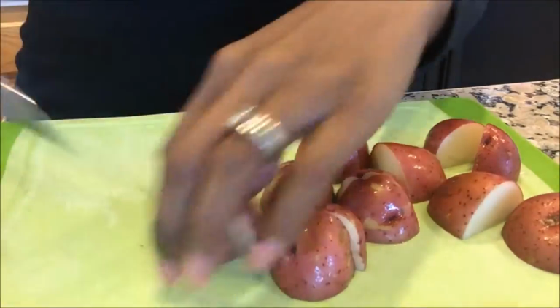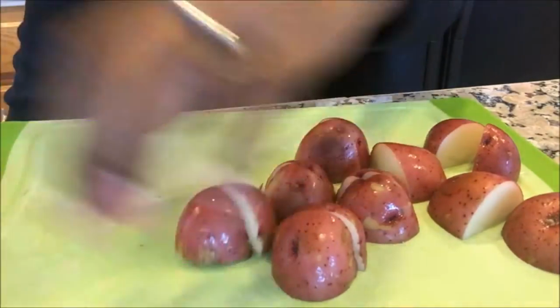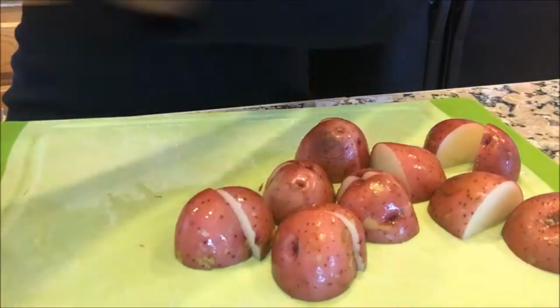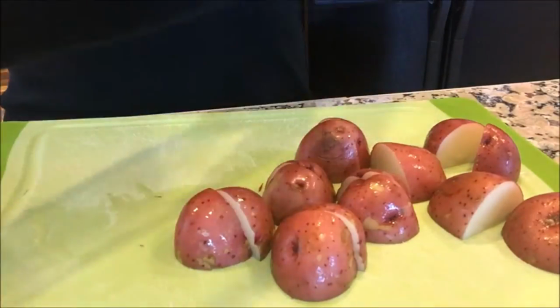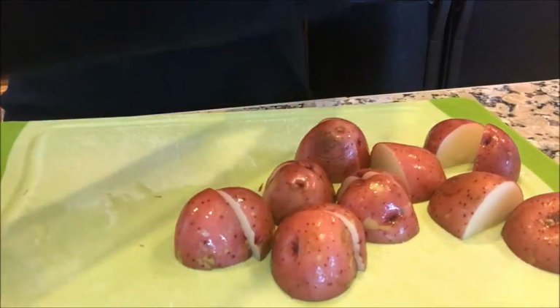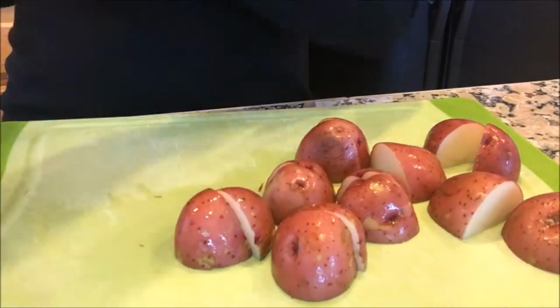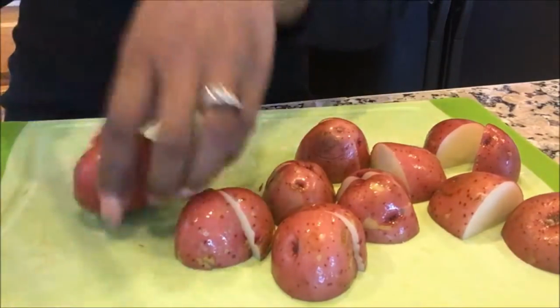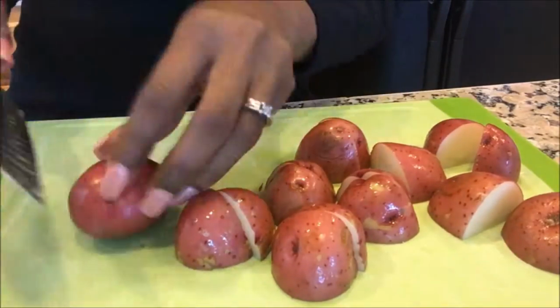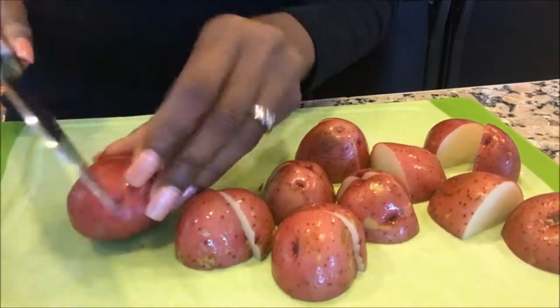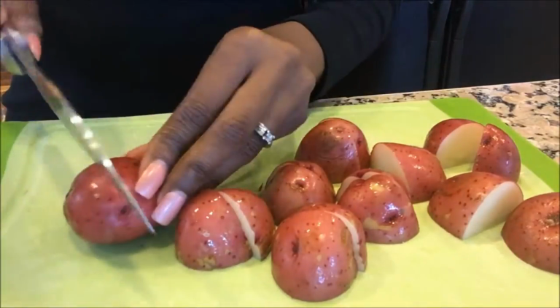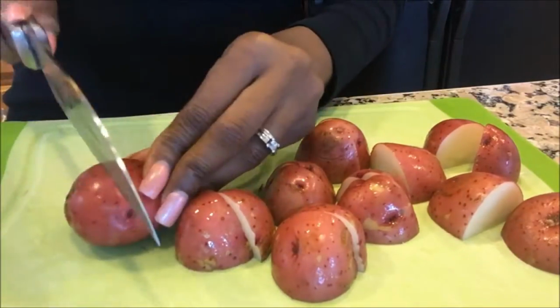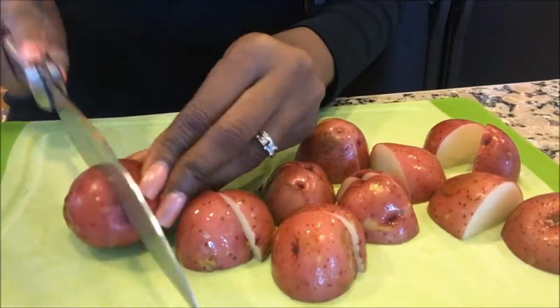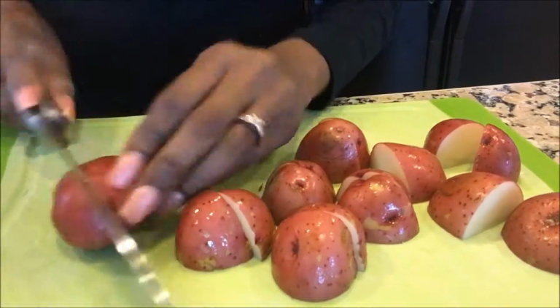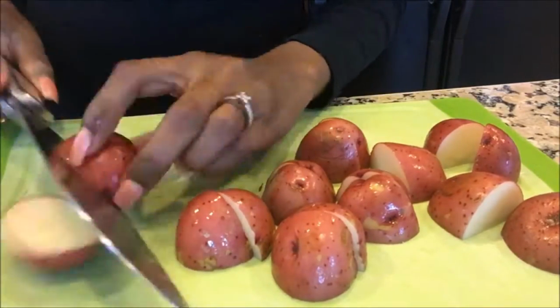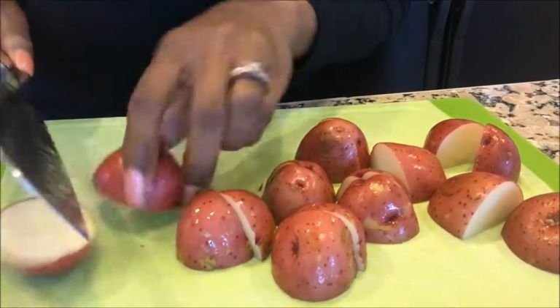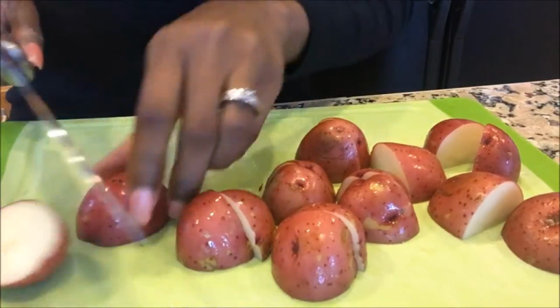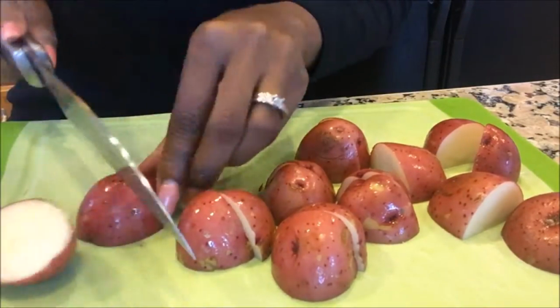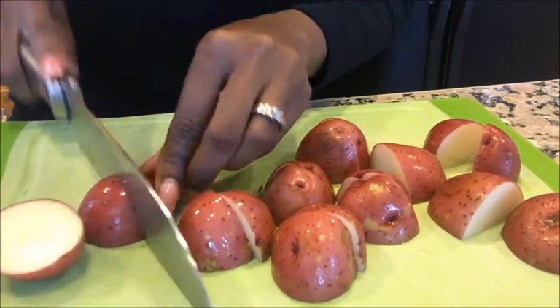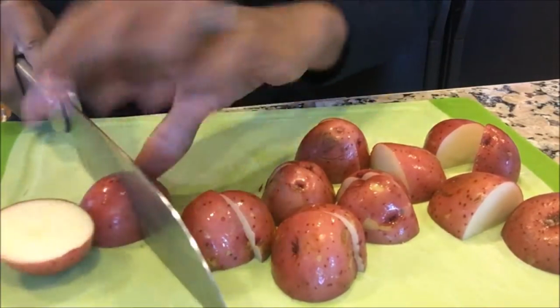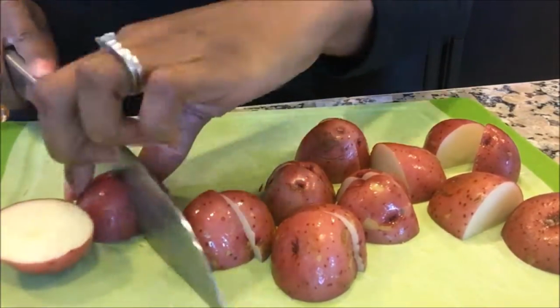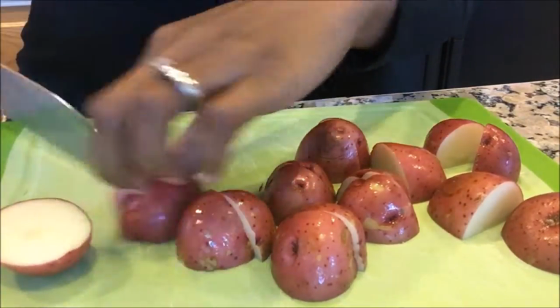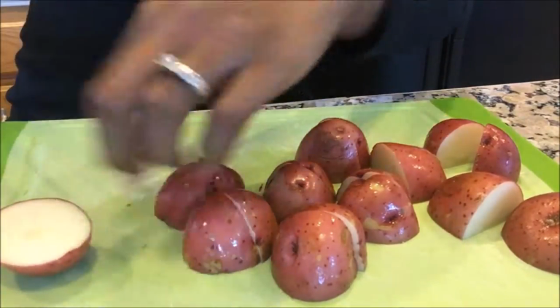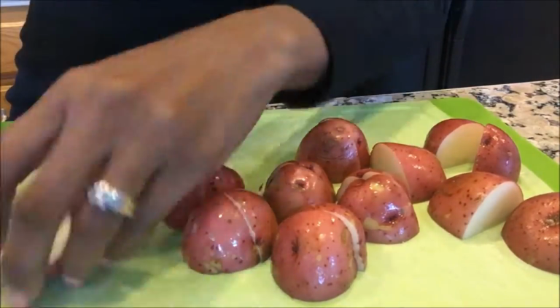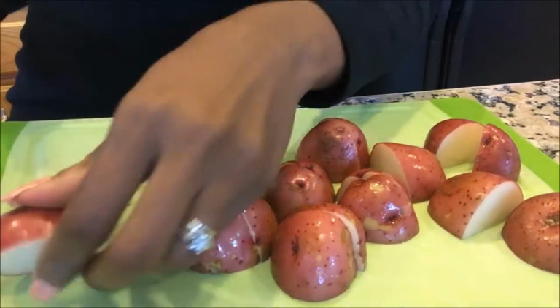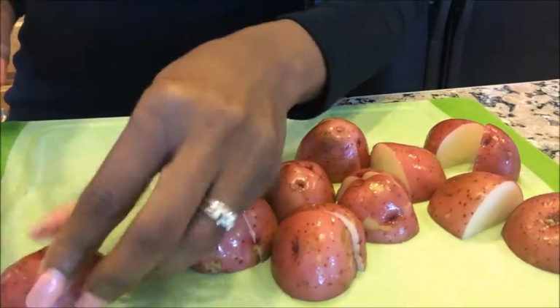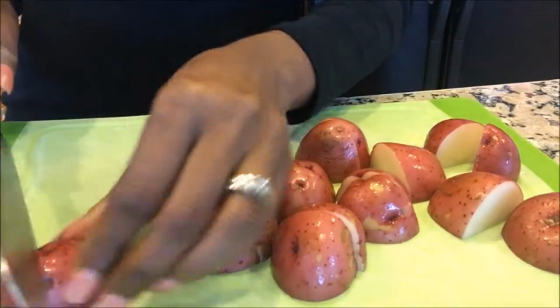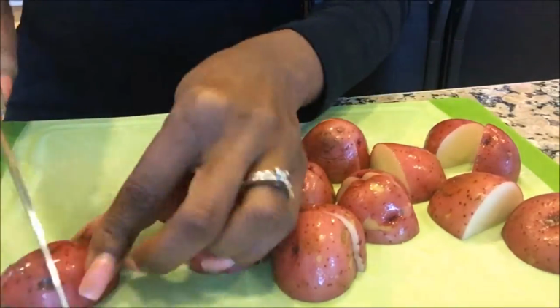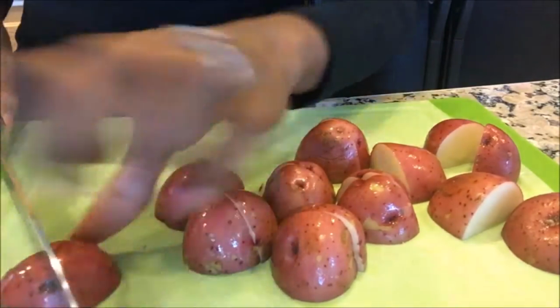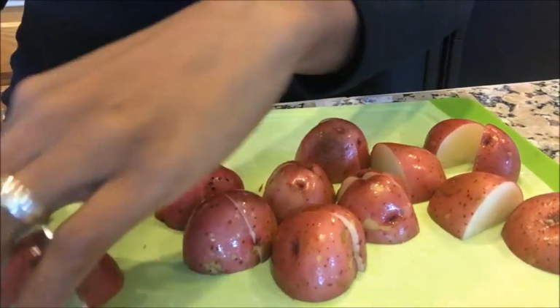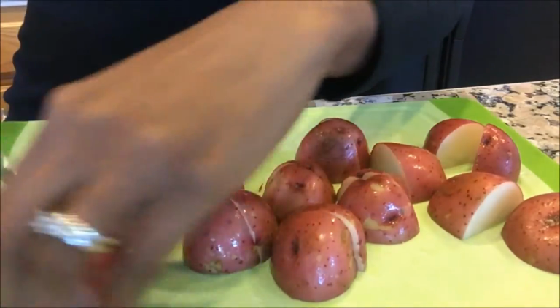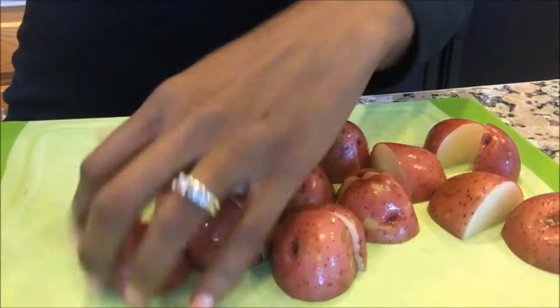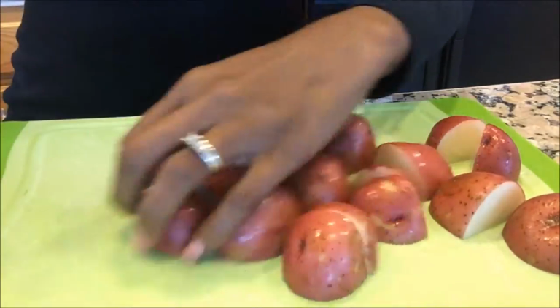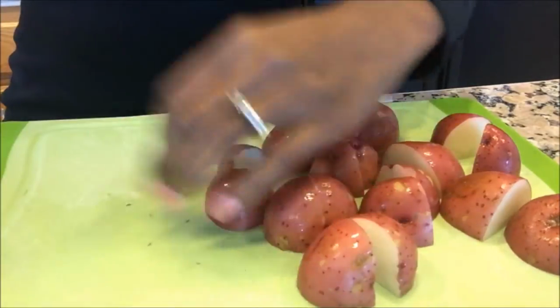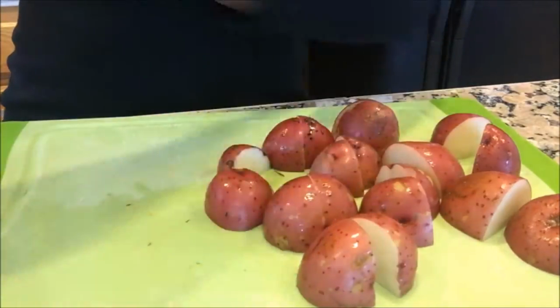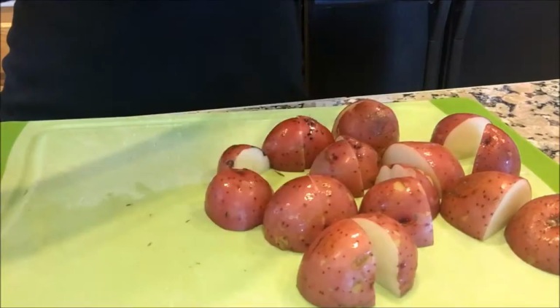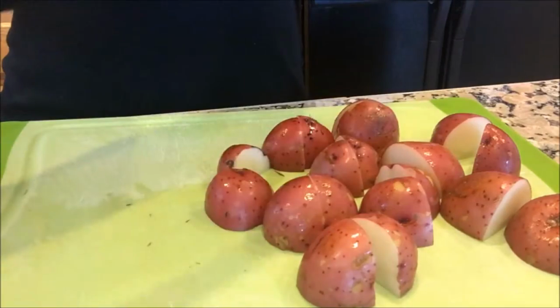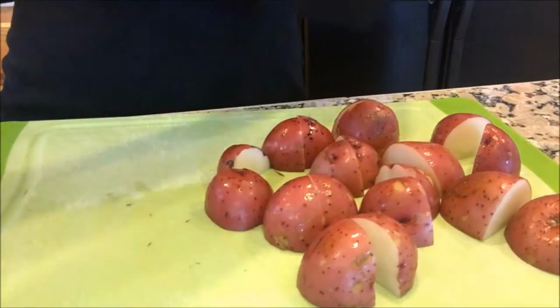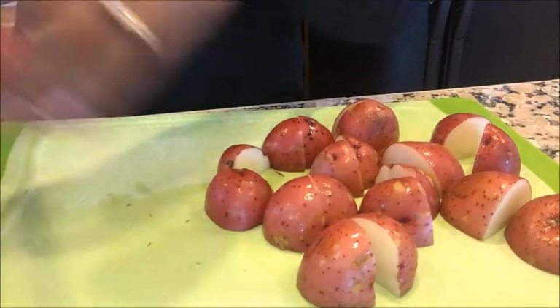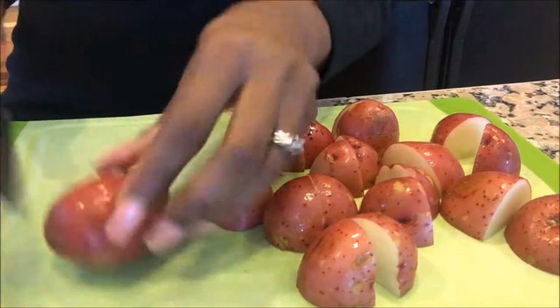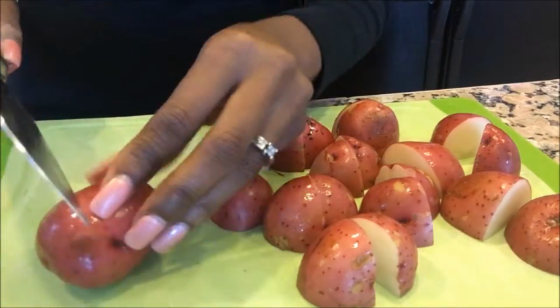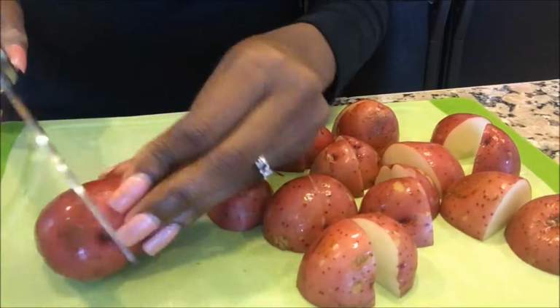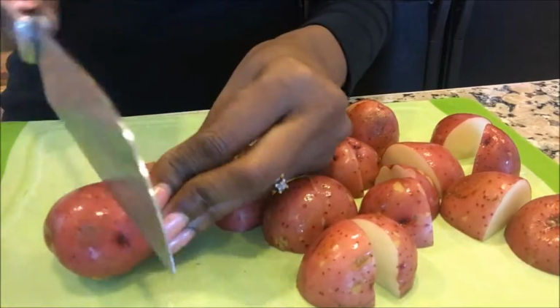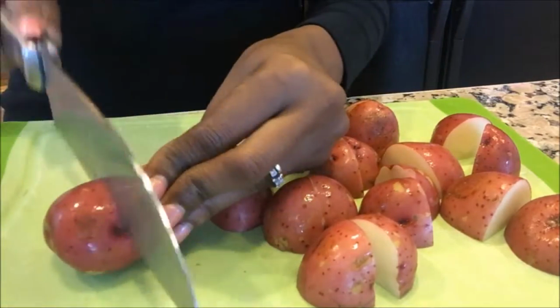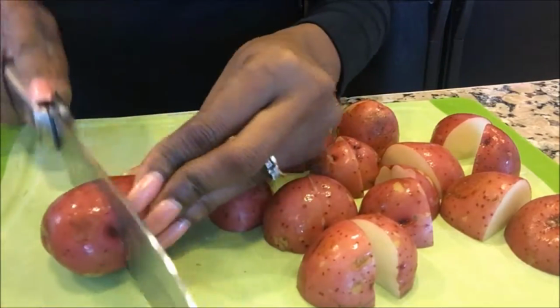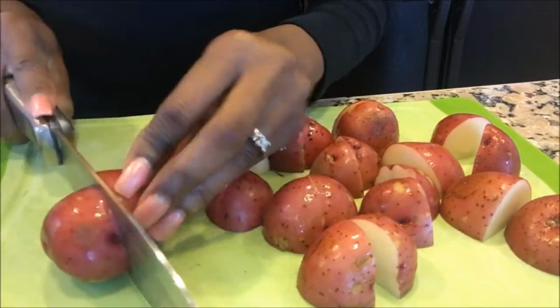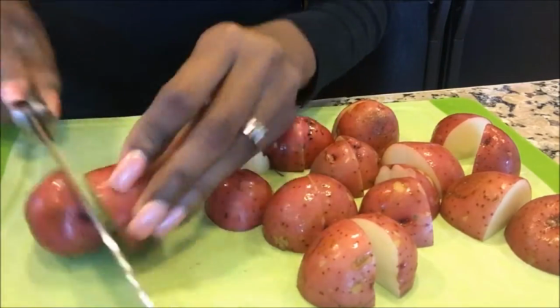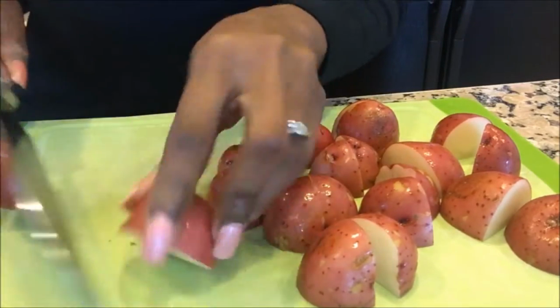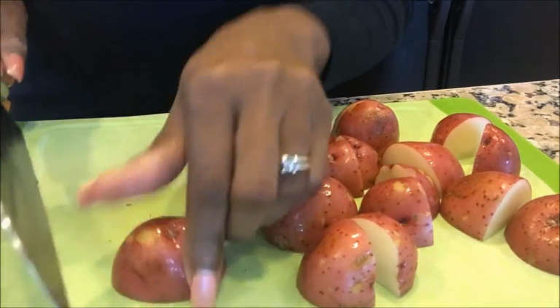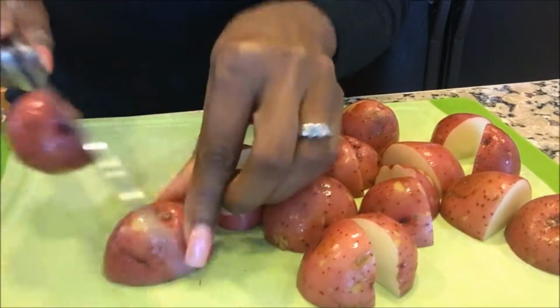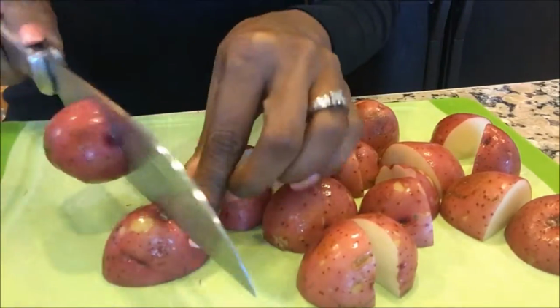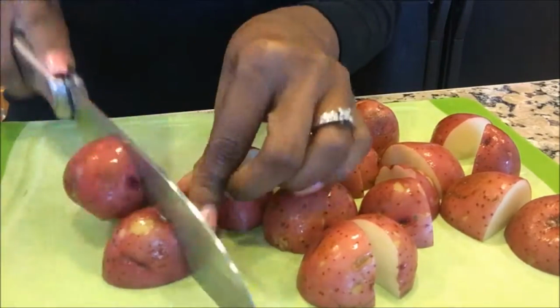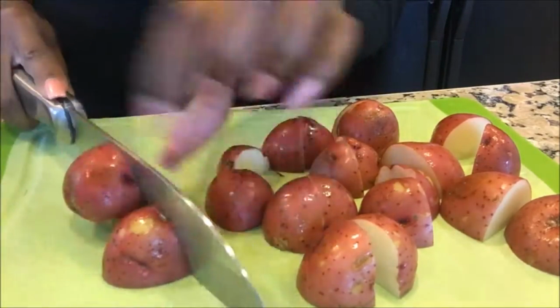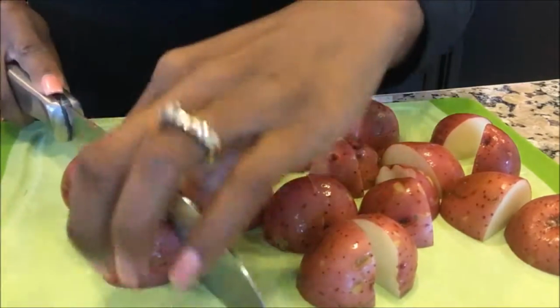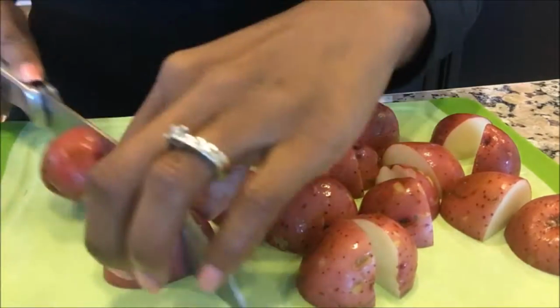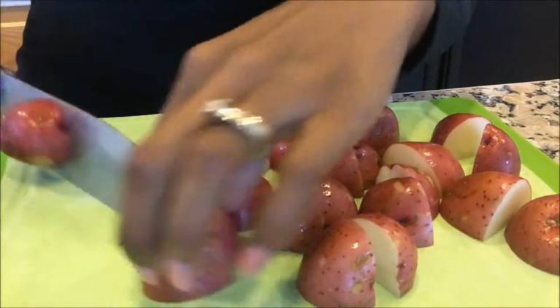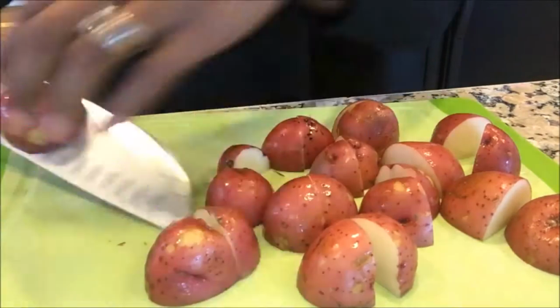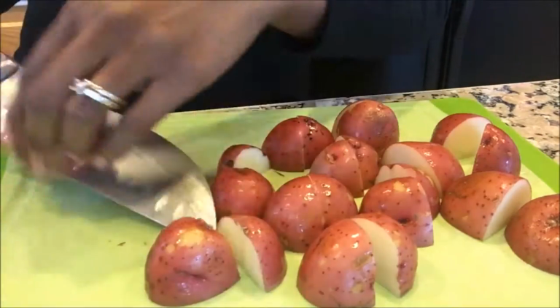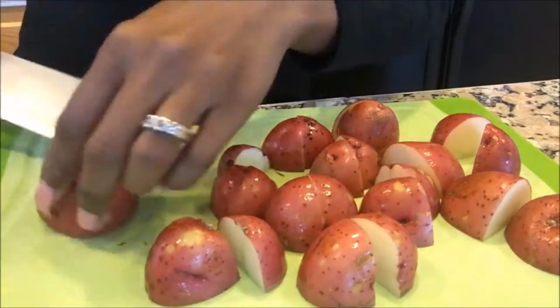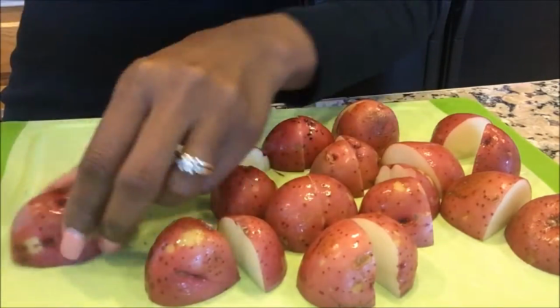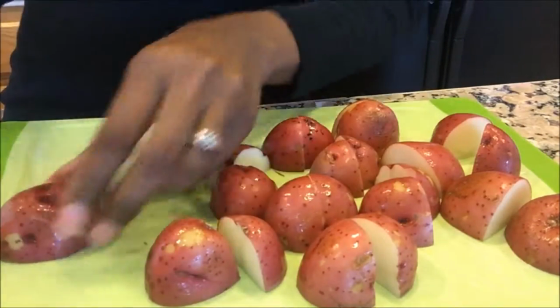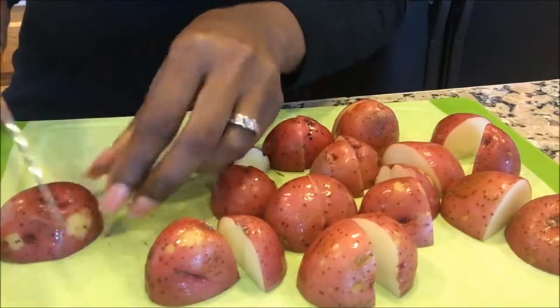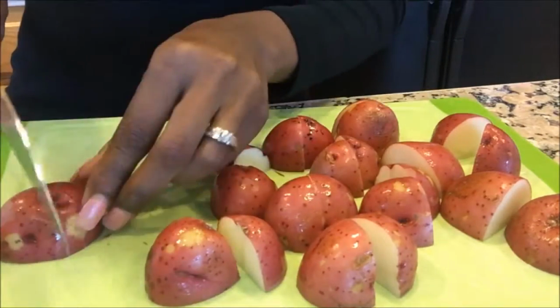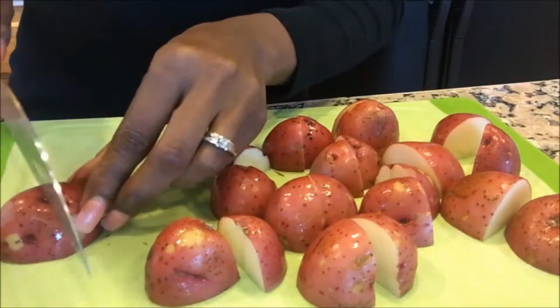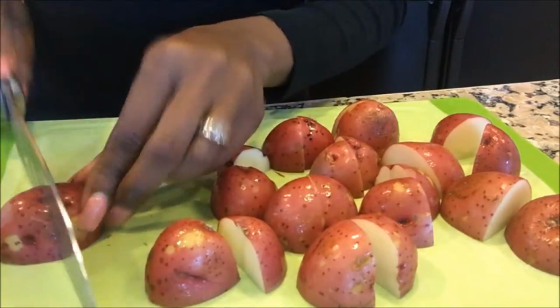Right now I'm just slicing the potatoes into fours. I love using red potatoes for mashed potatoes — it yields the best consistency.